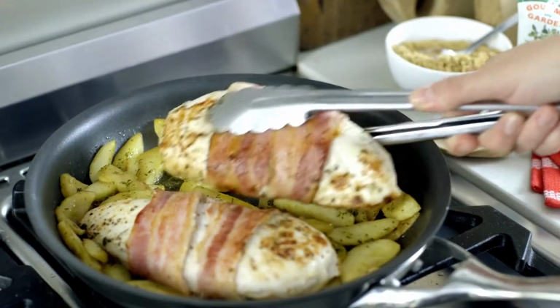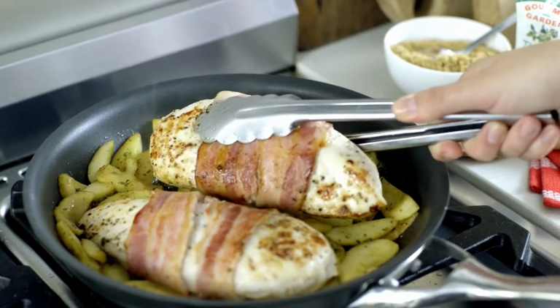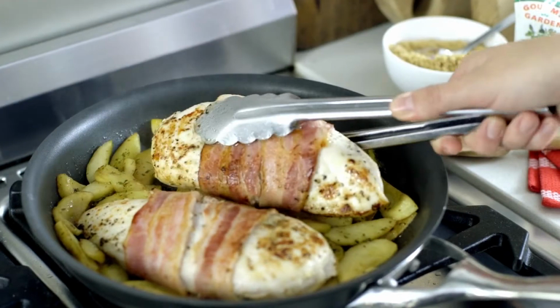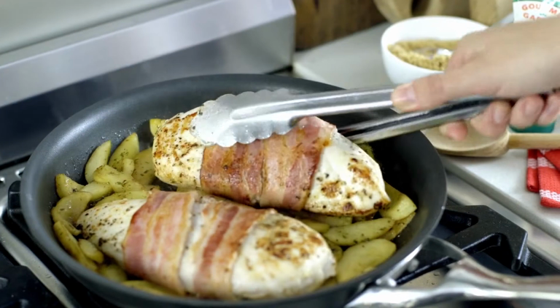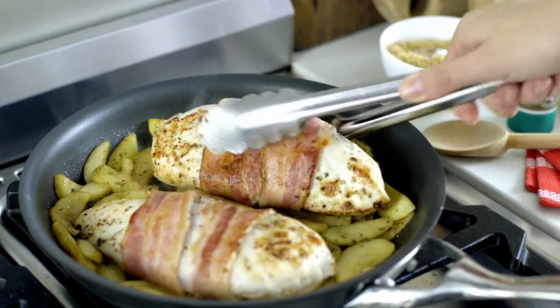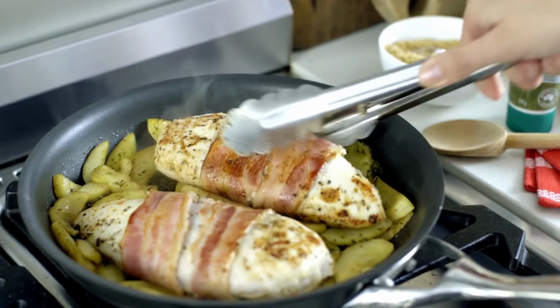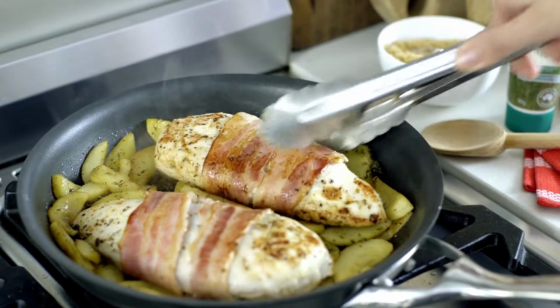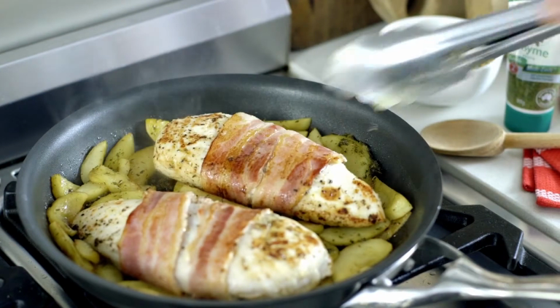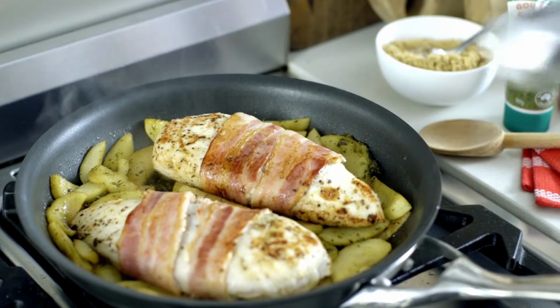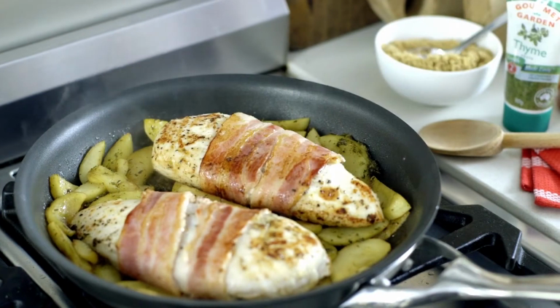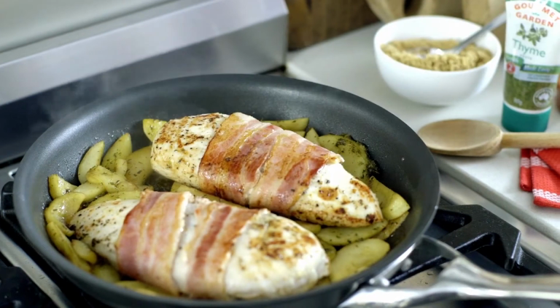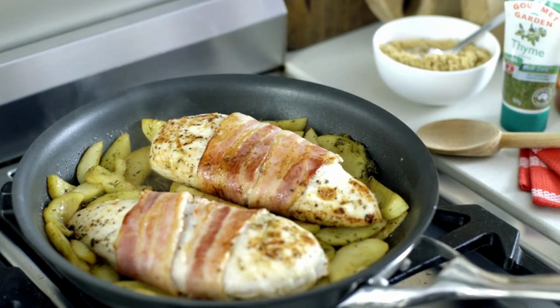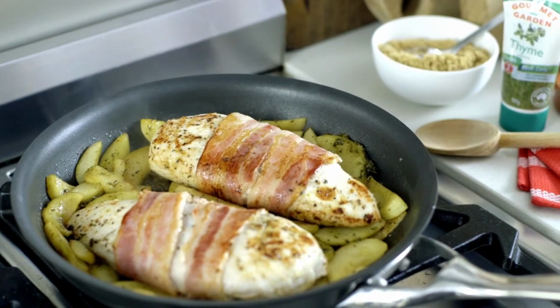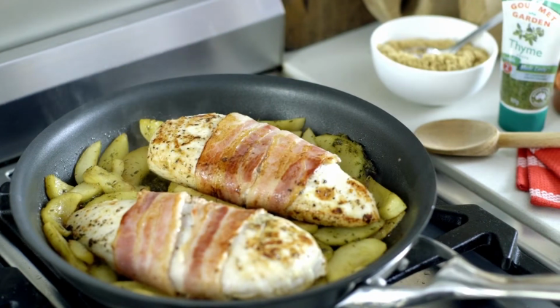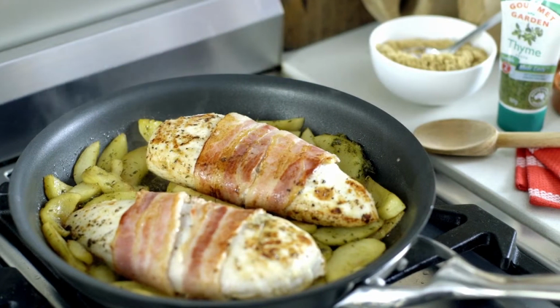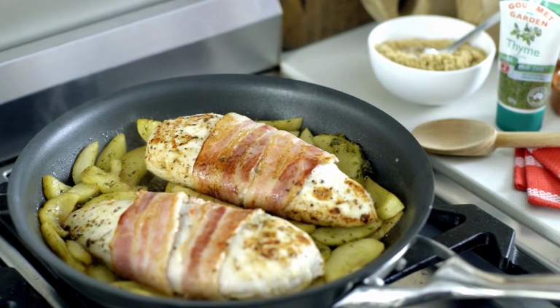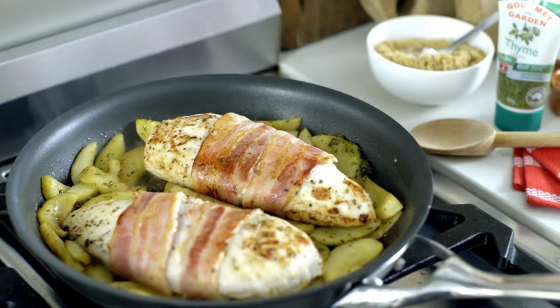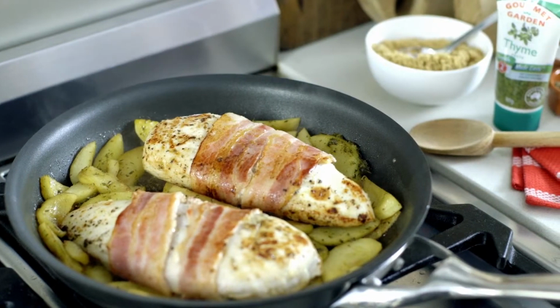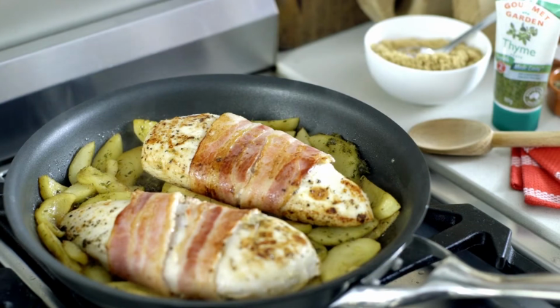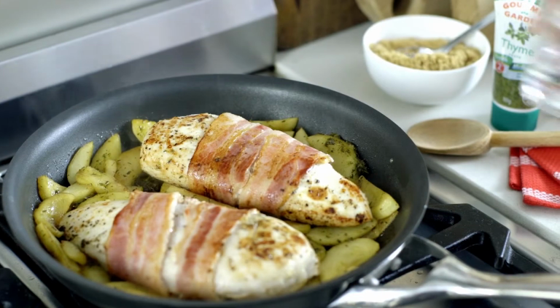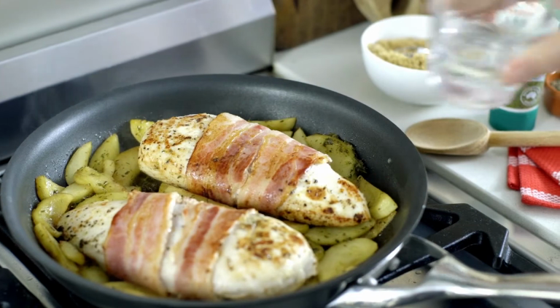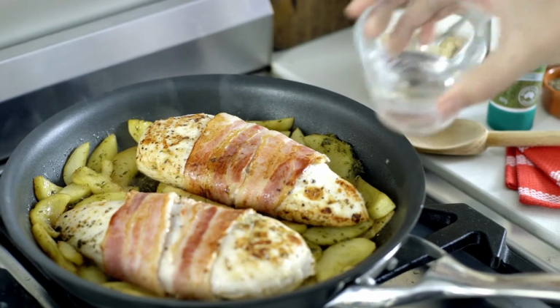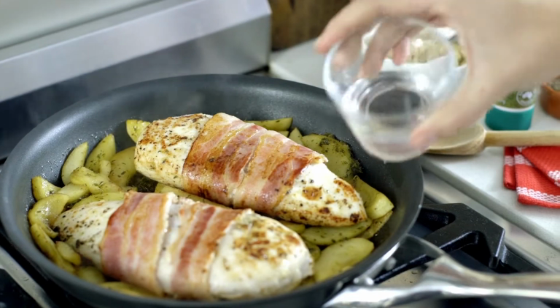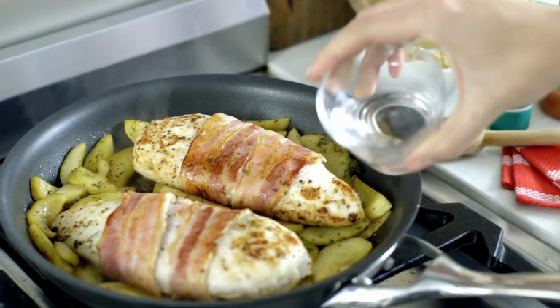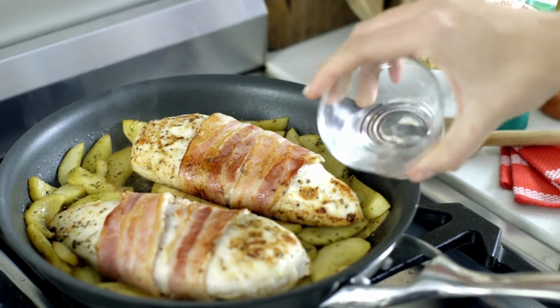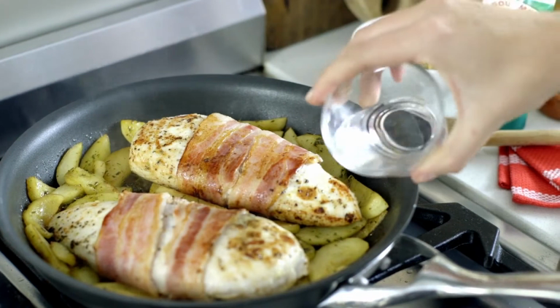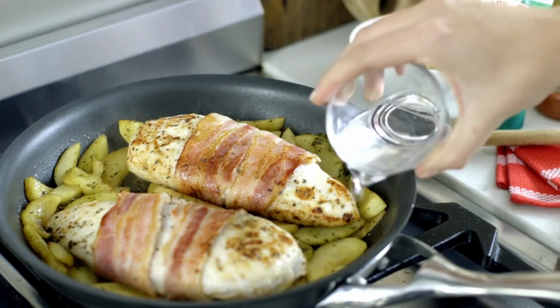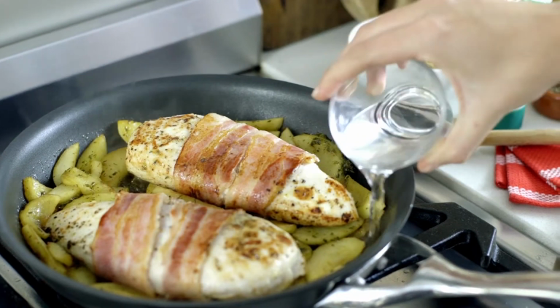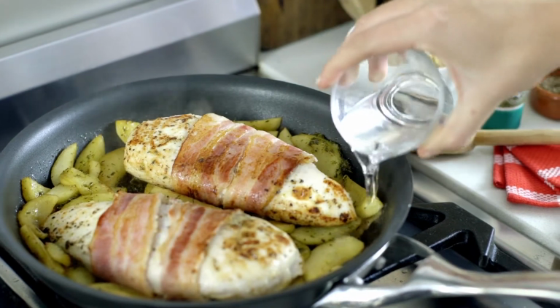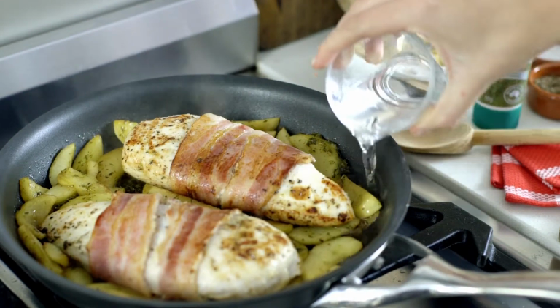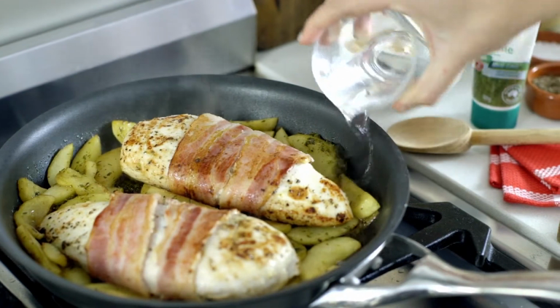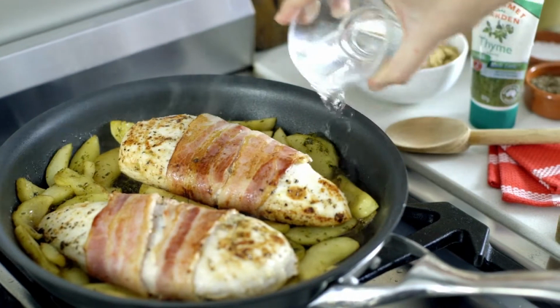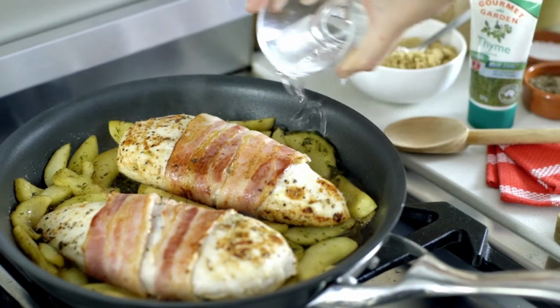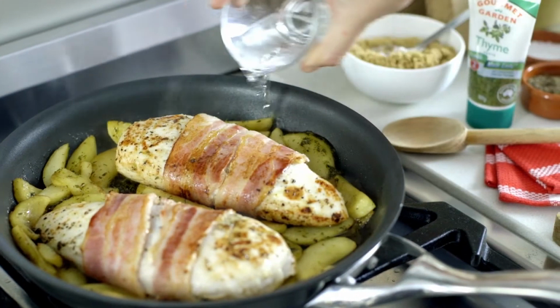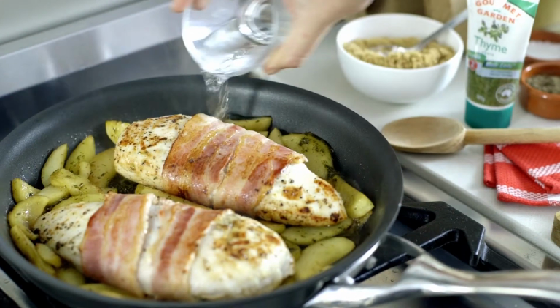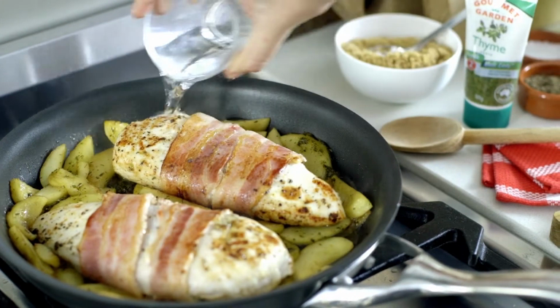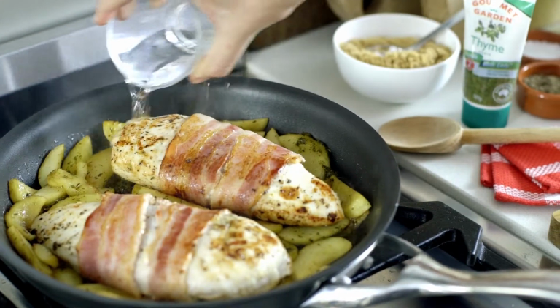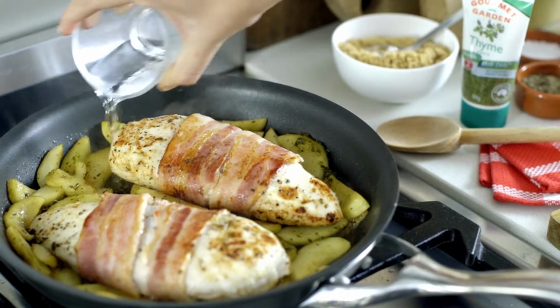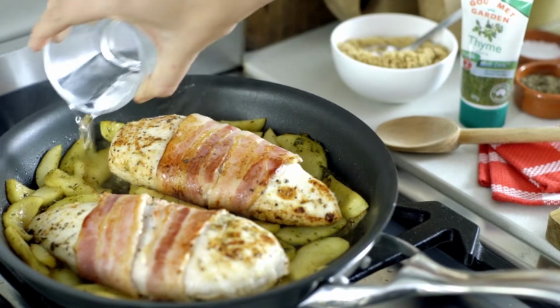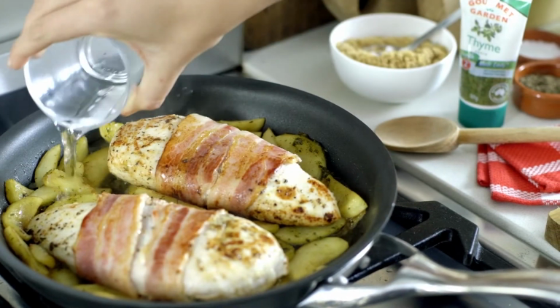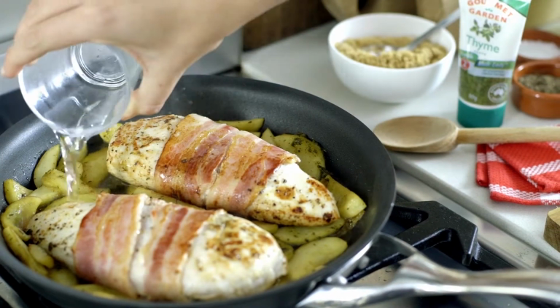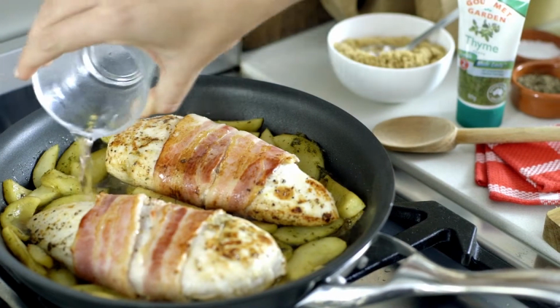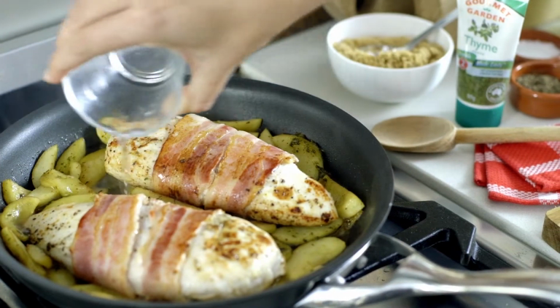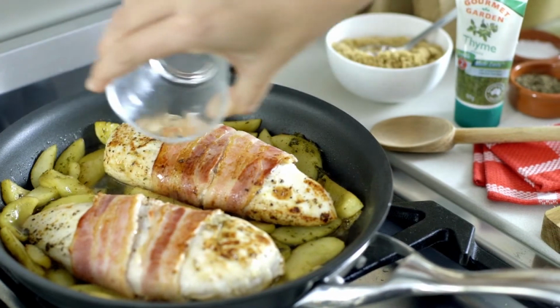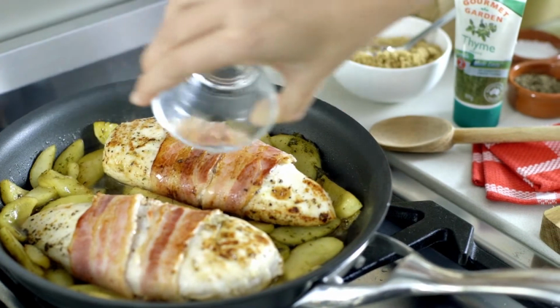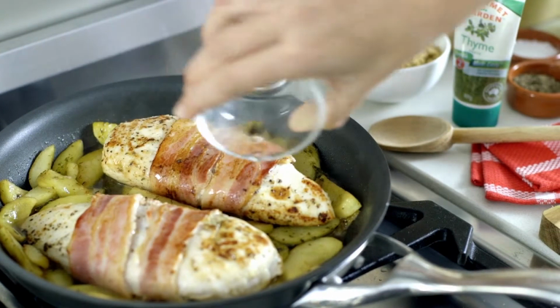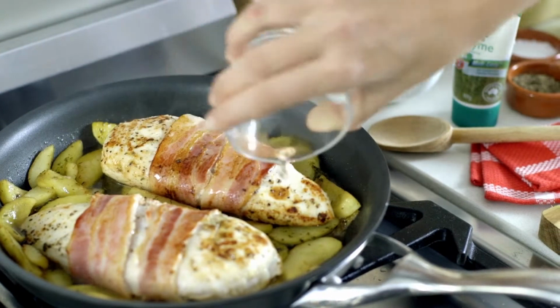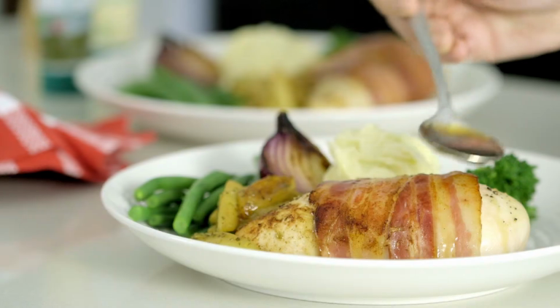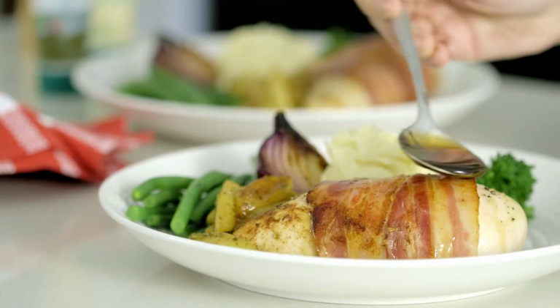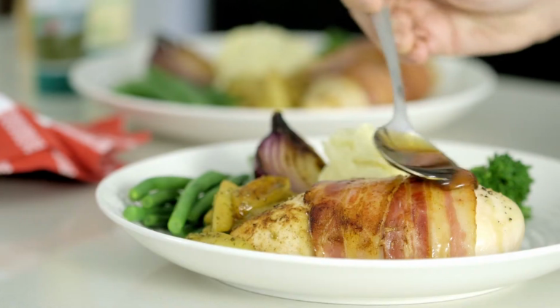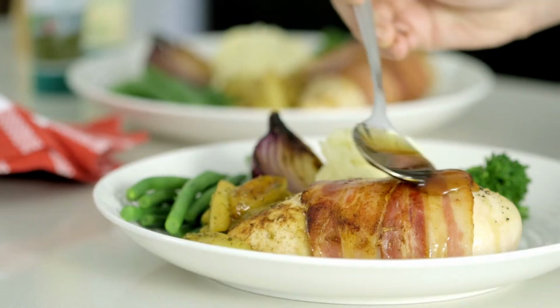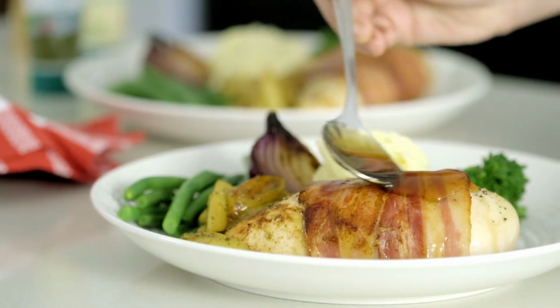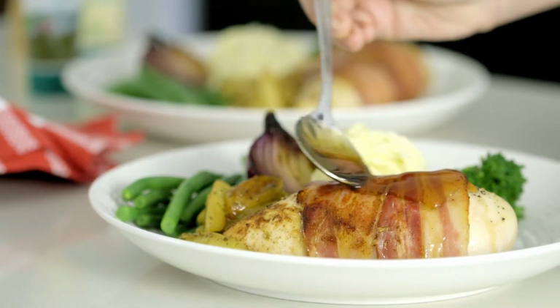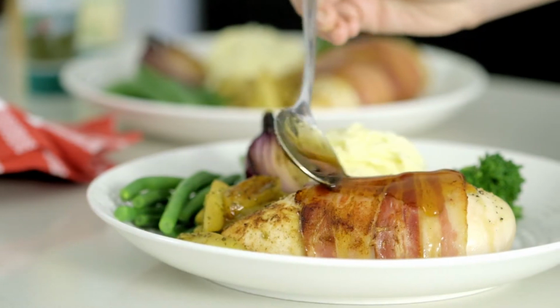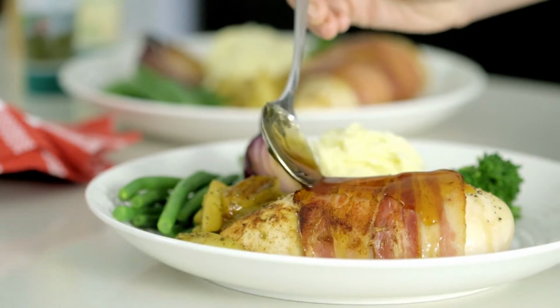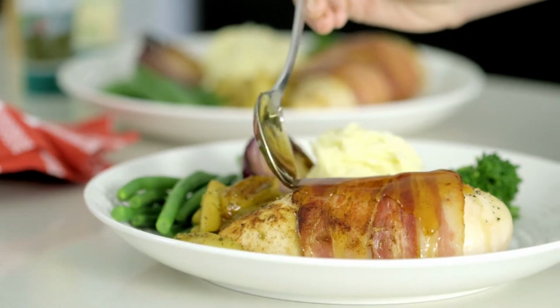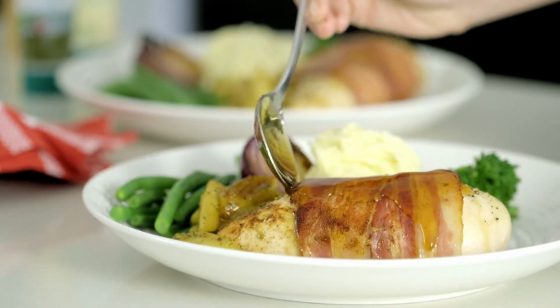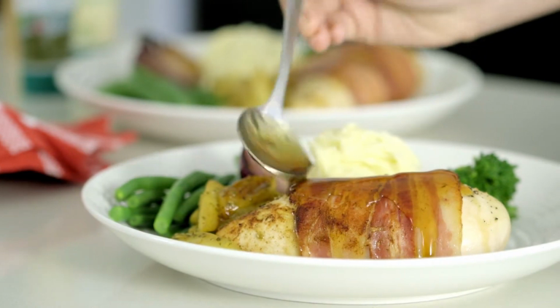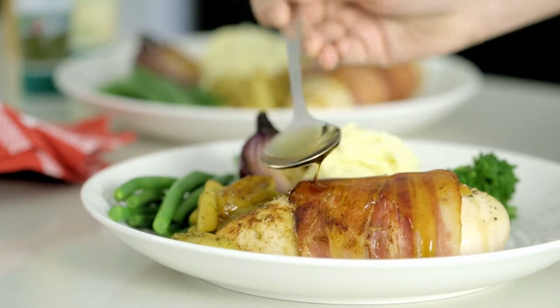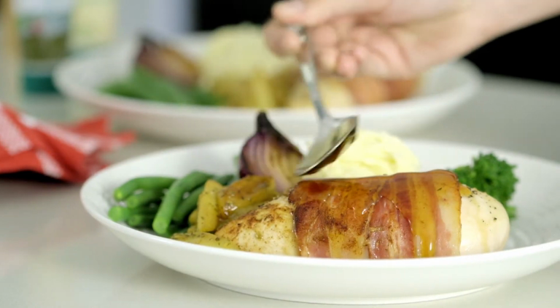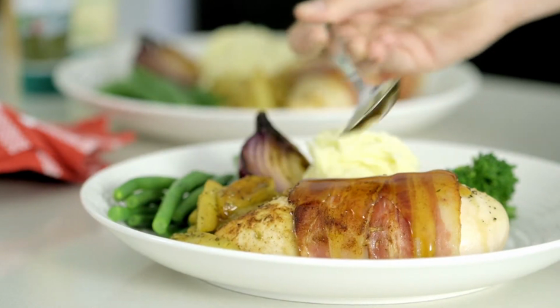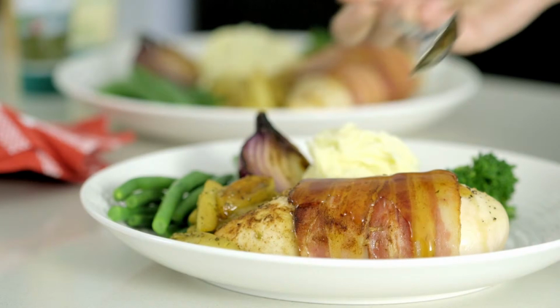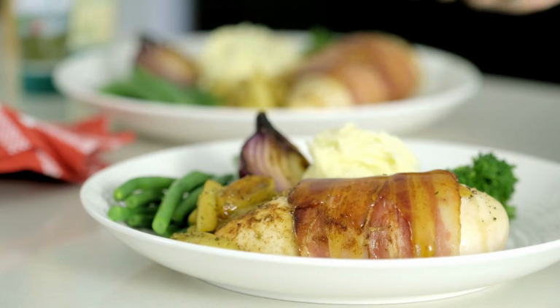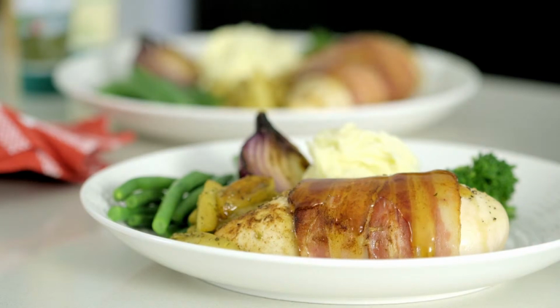Once the apples have caramelized, return the chicken, add a little water, and bake in the oven for 15 minutes. Serve with creamy mash and vegetables.